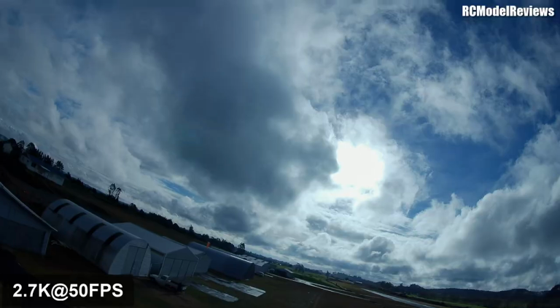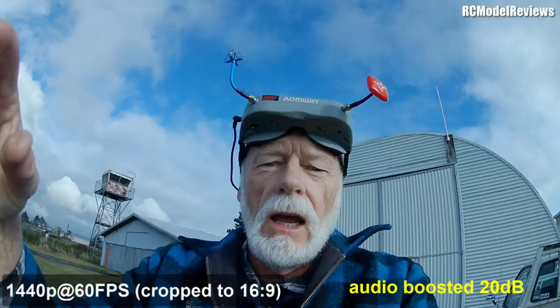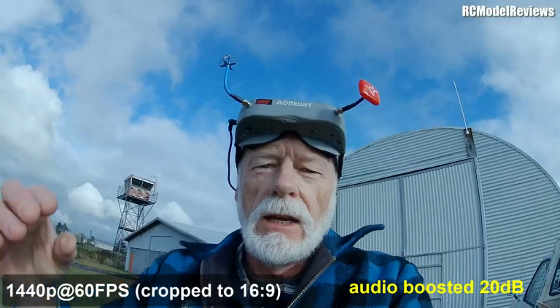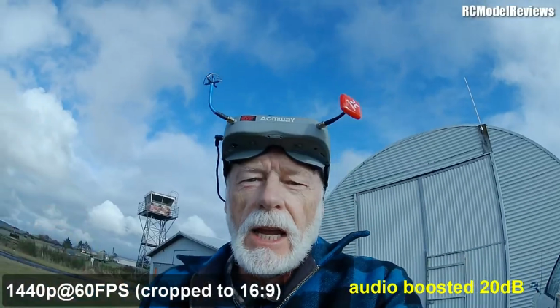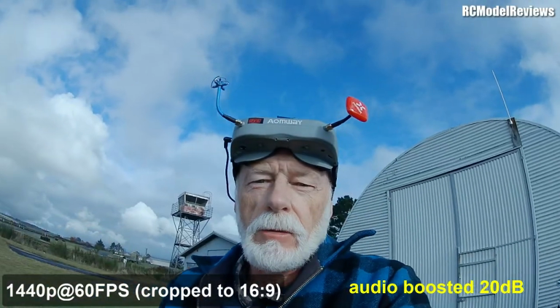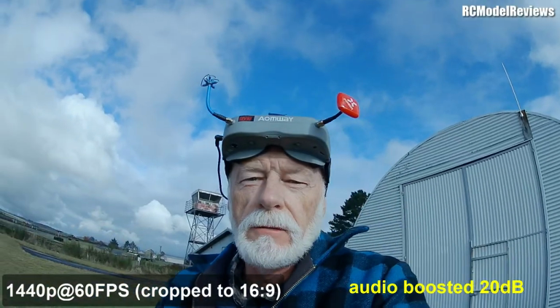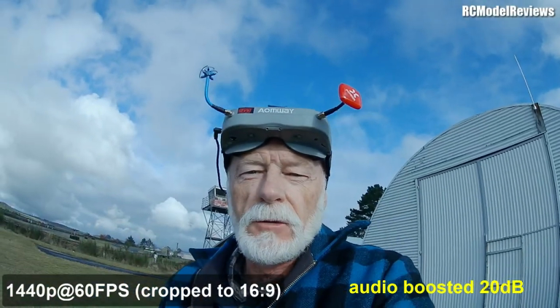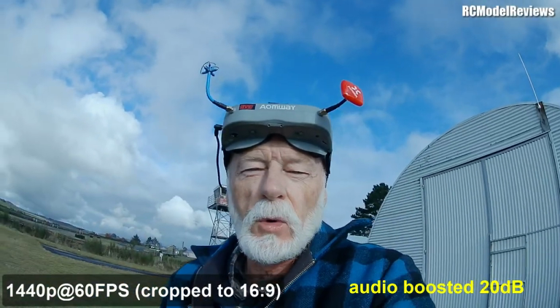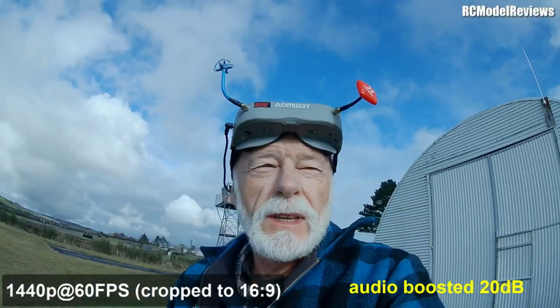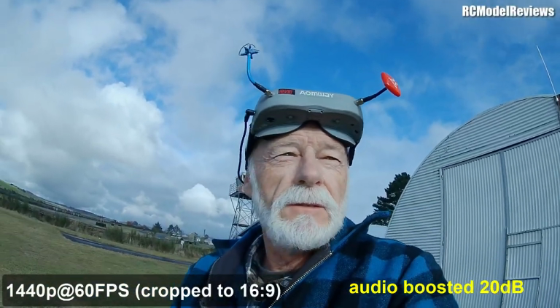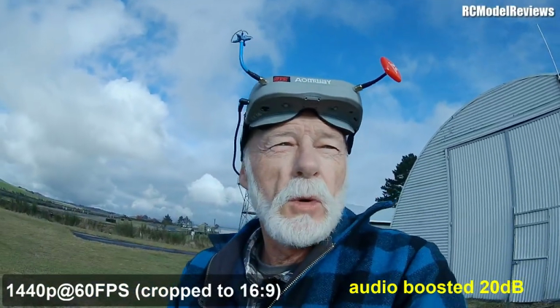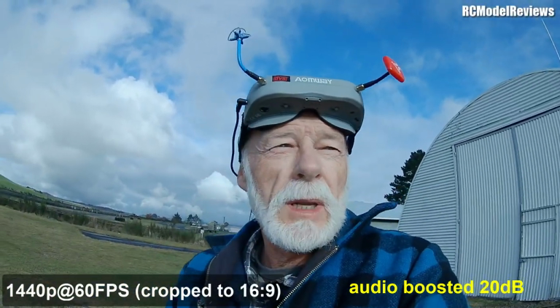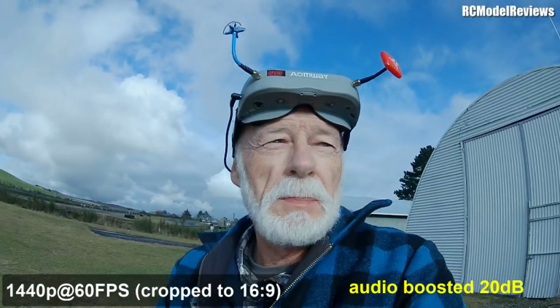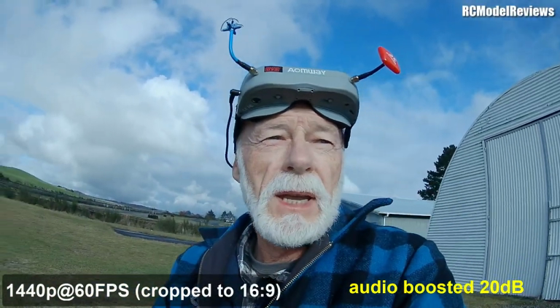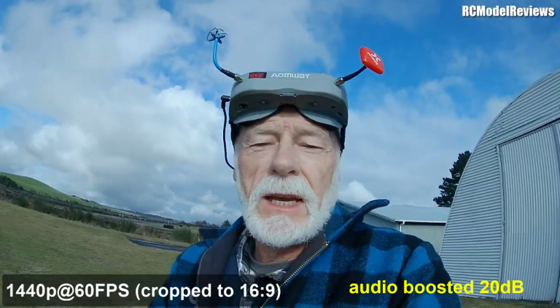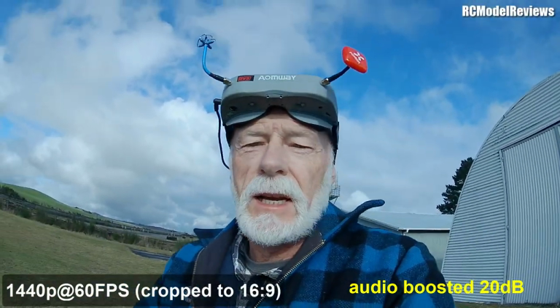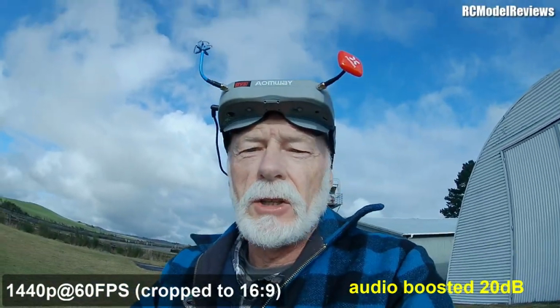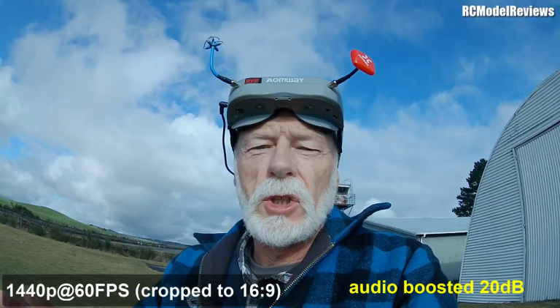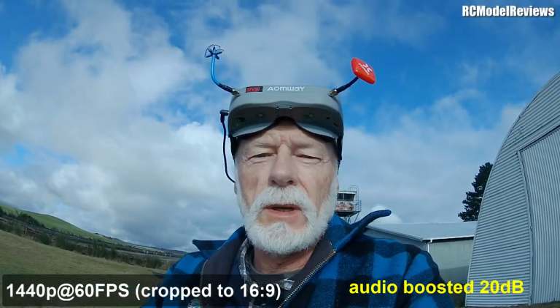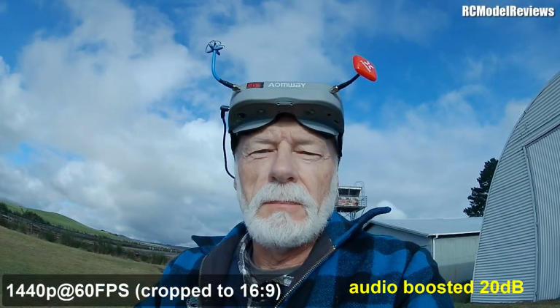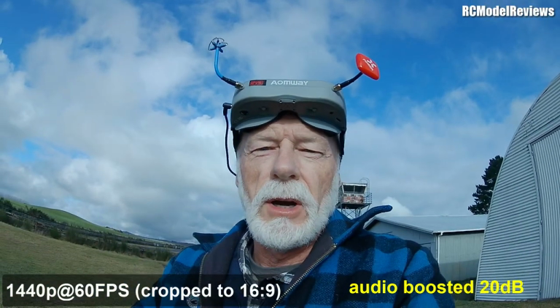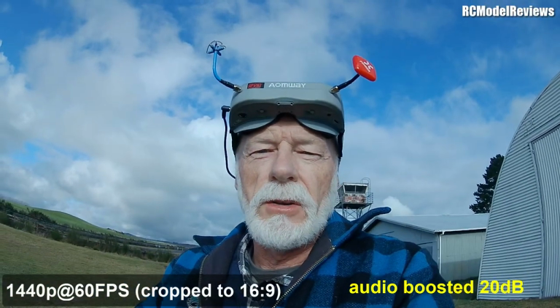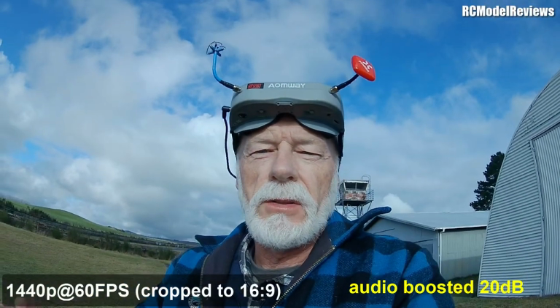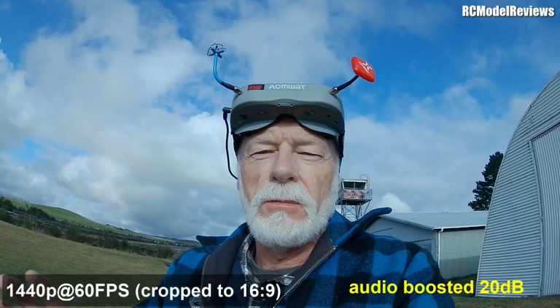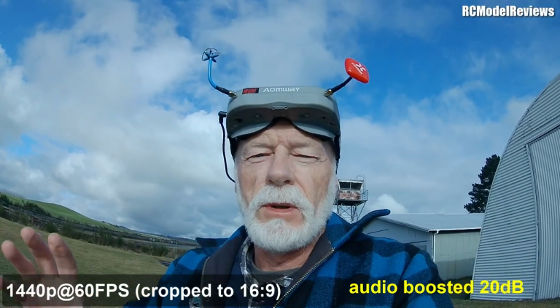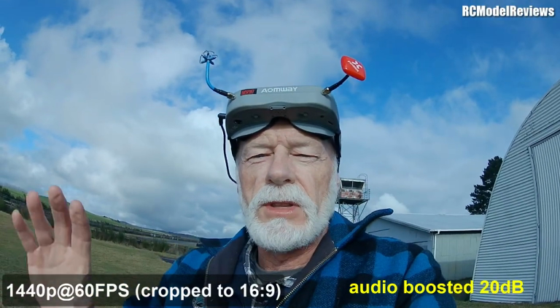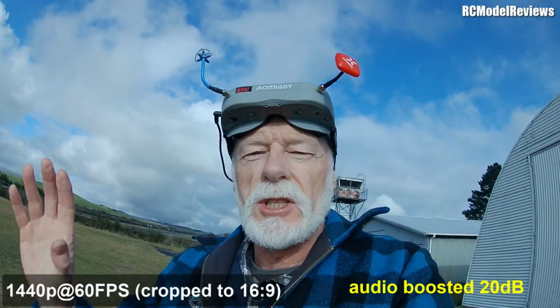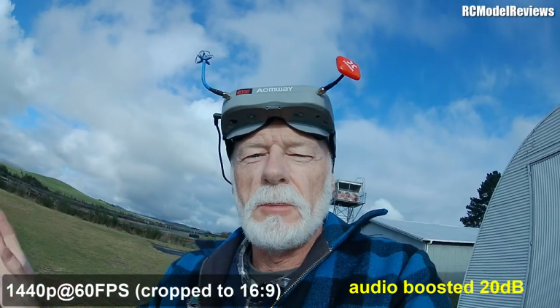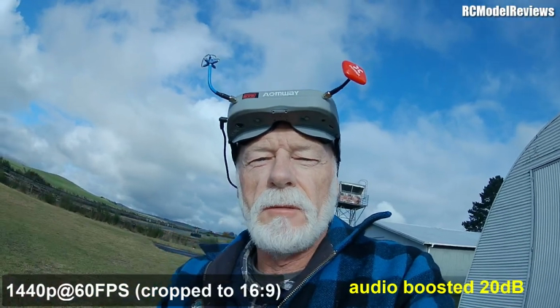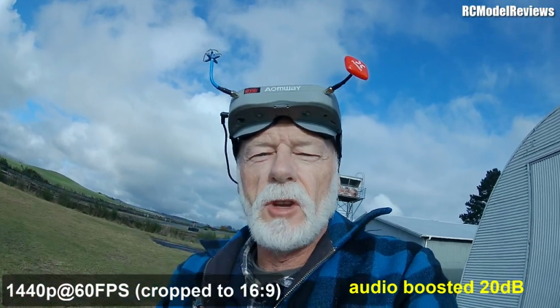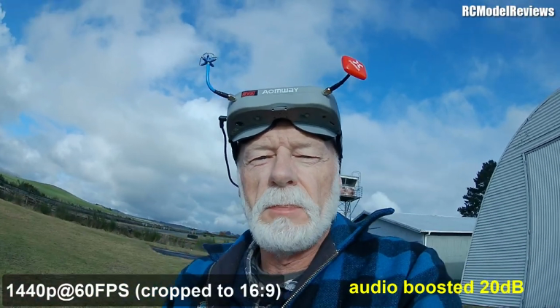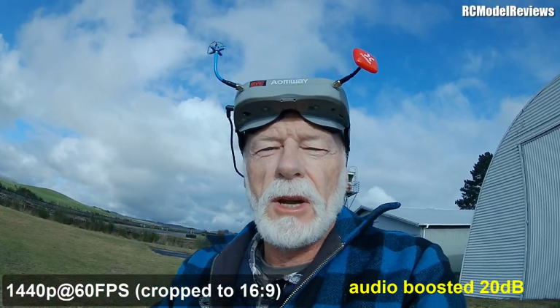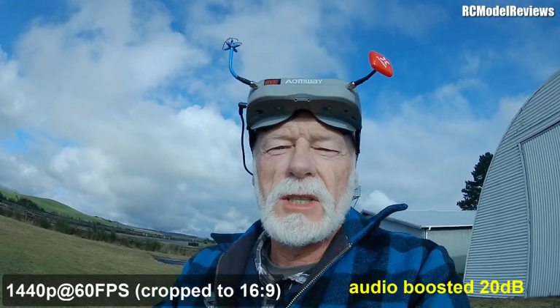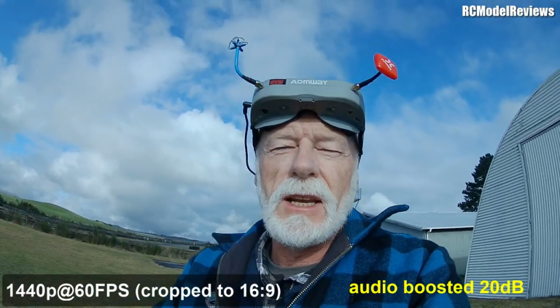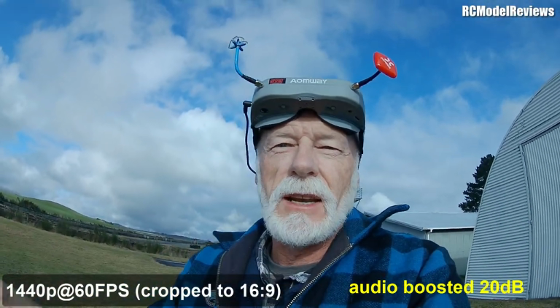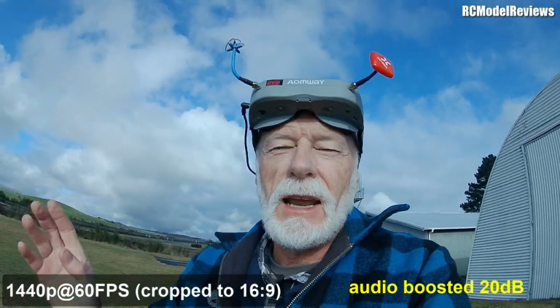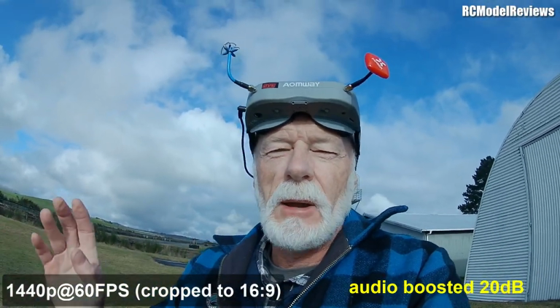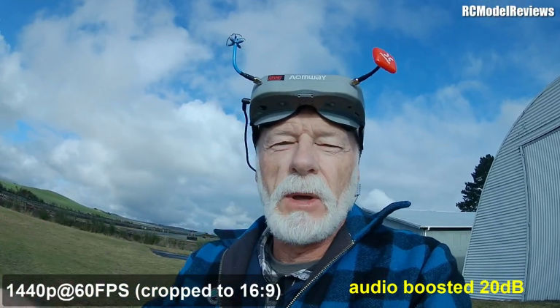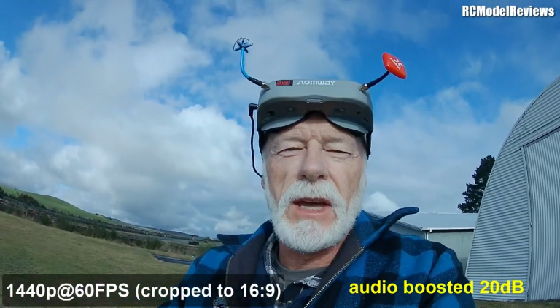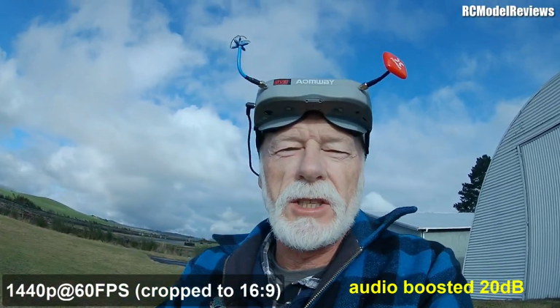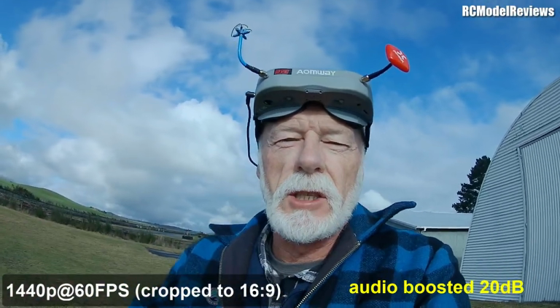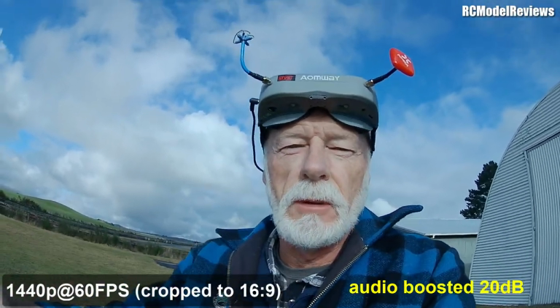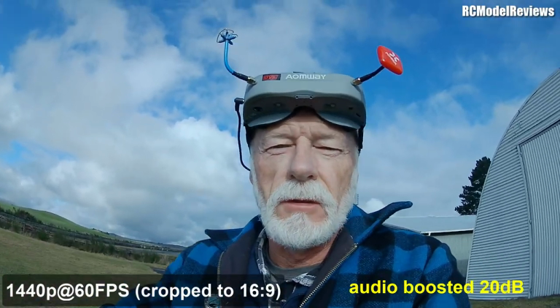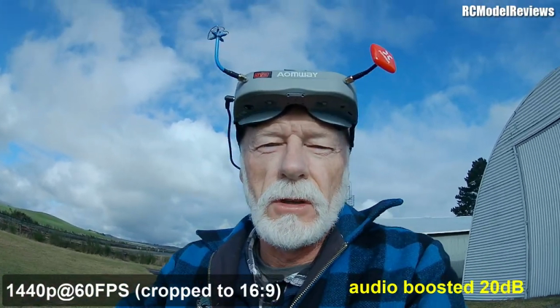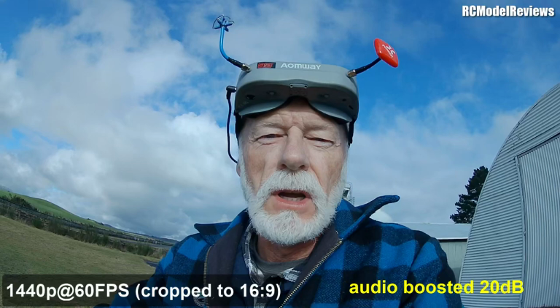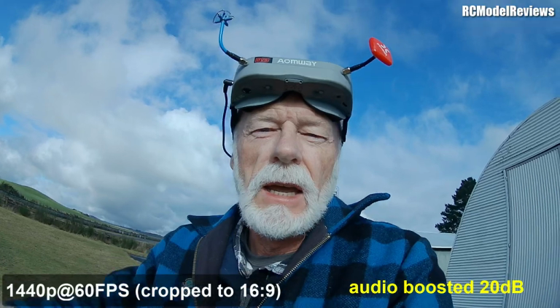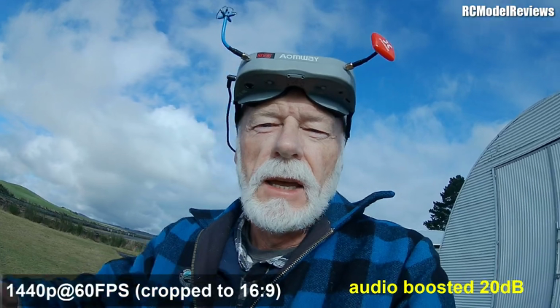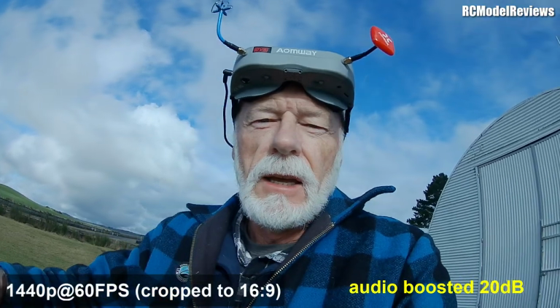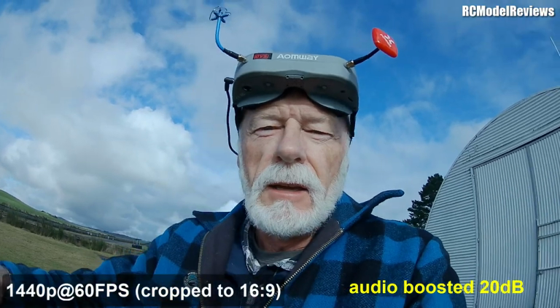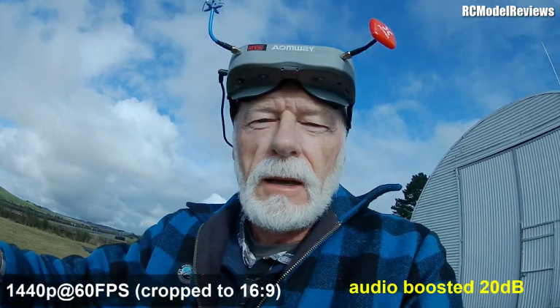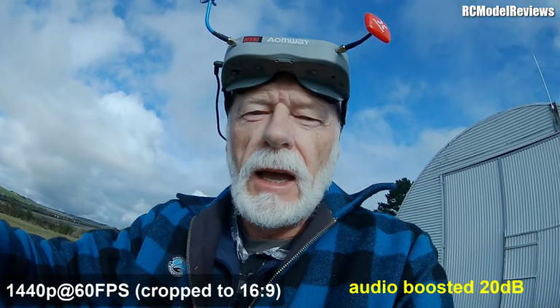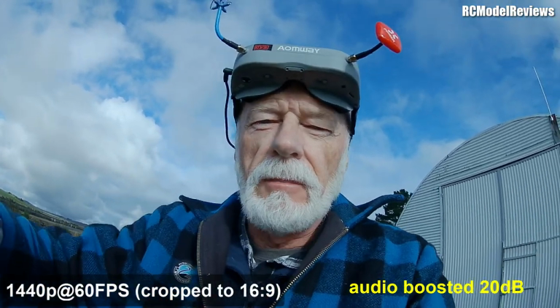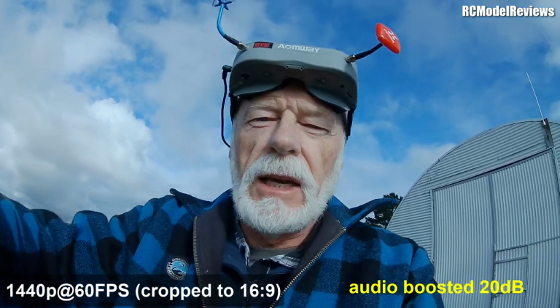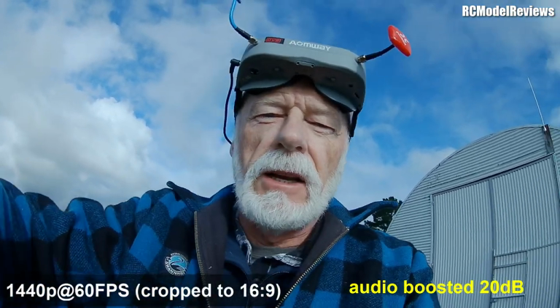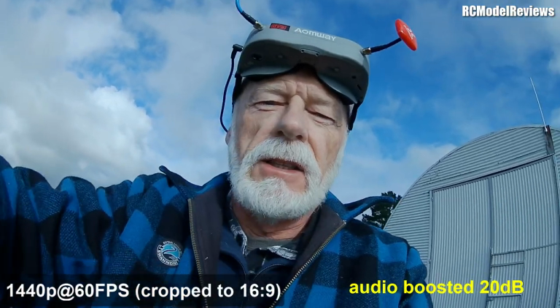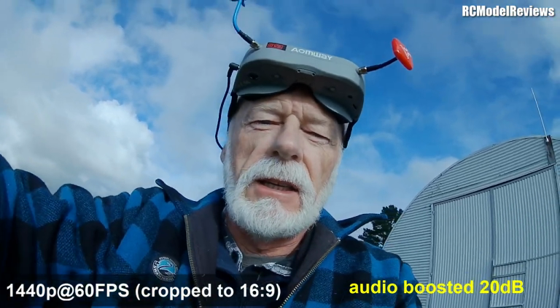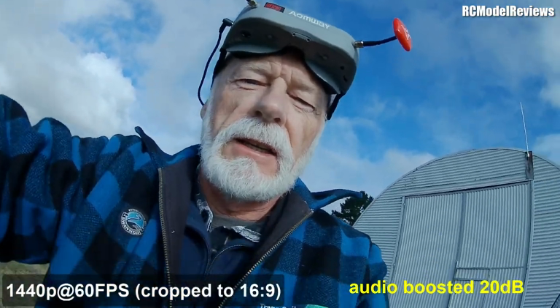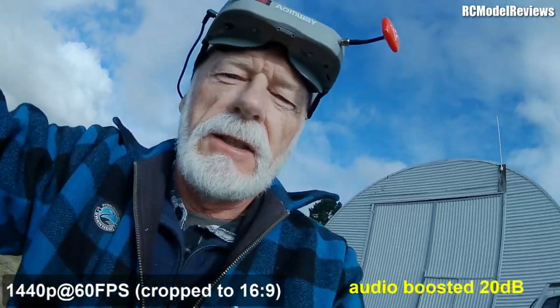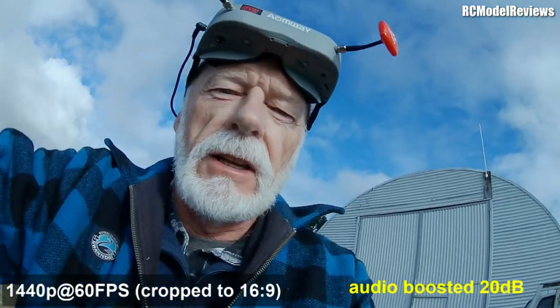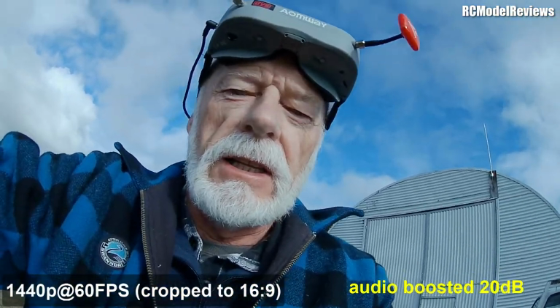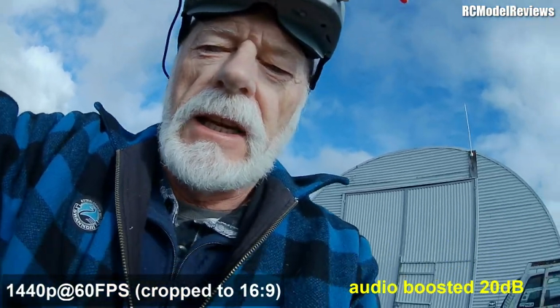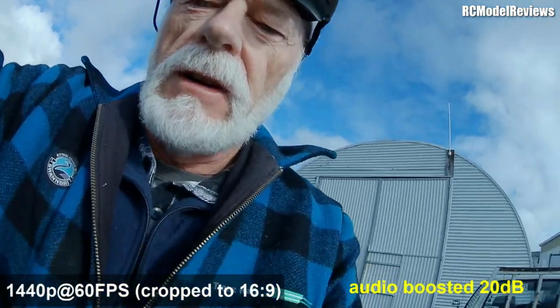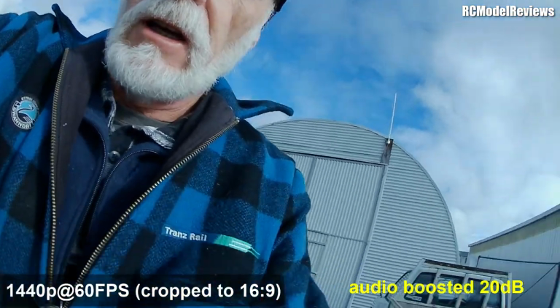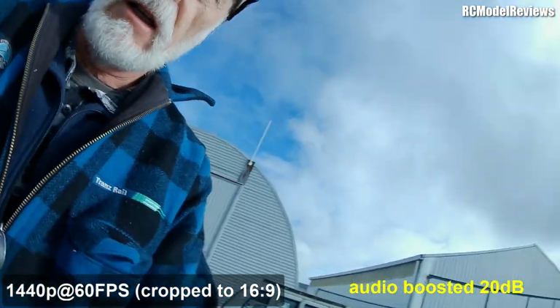I've changed to 2.7K at 50 frames per second — let's see what difference that makes. Now we're in 1440p and I'll do it both with SuperView post-edit and without SuperView editing, so let's have a look.